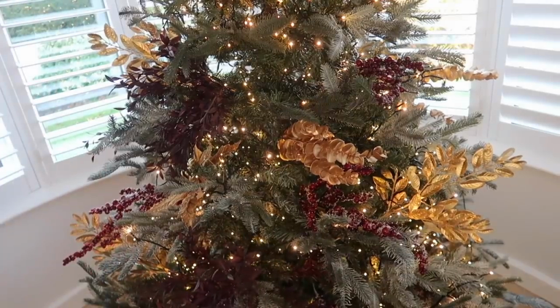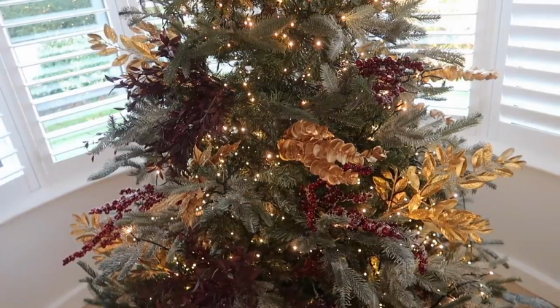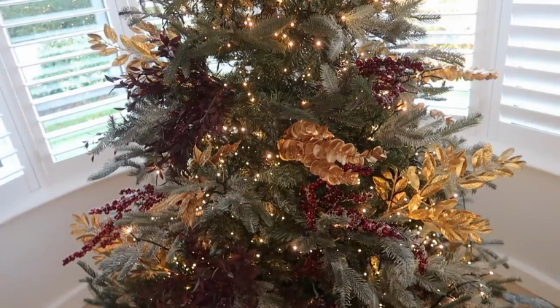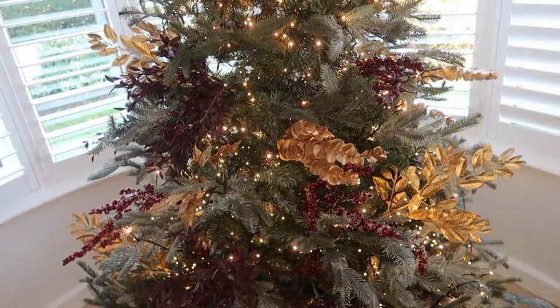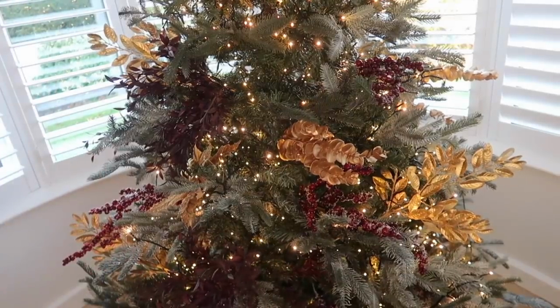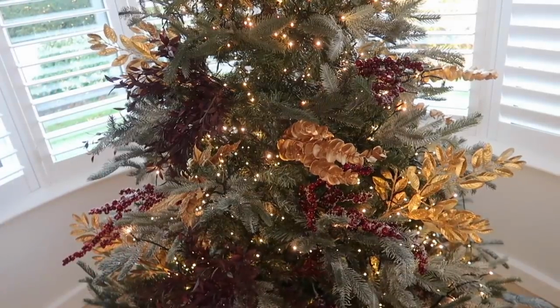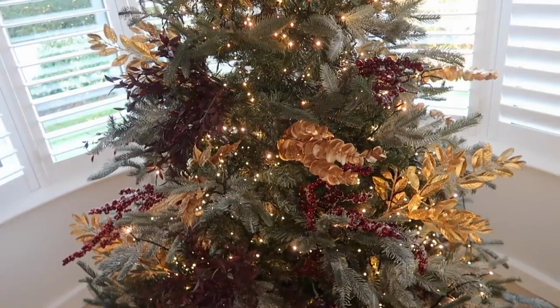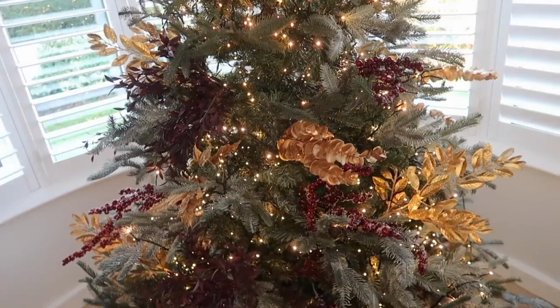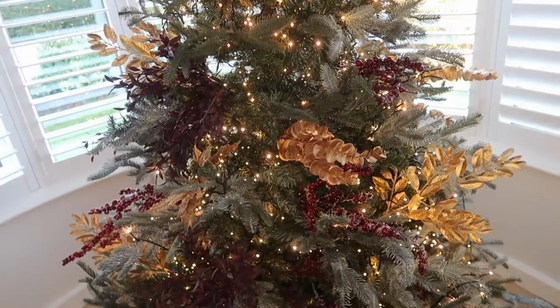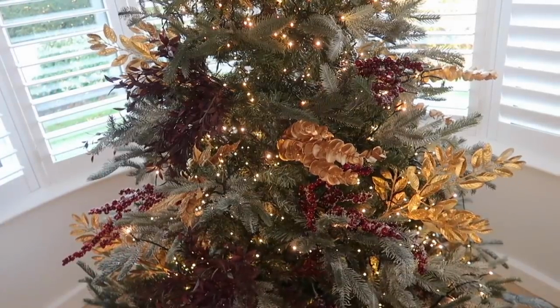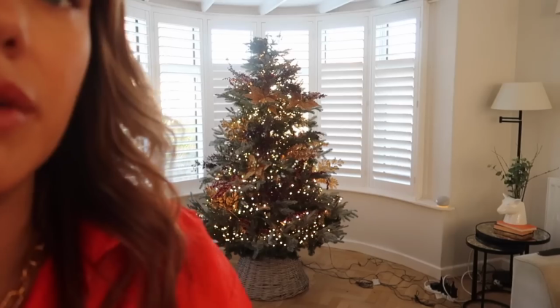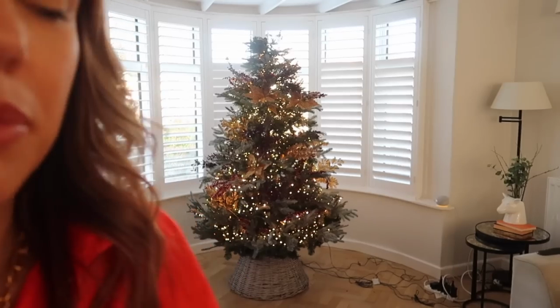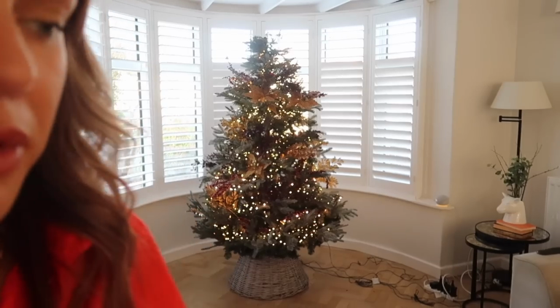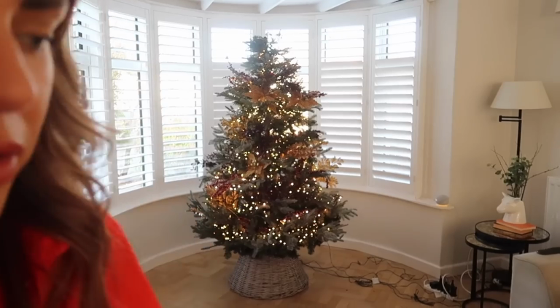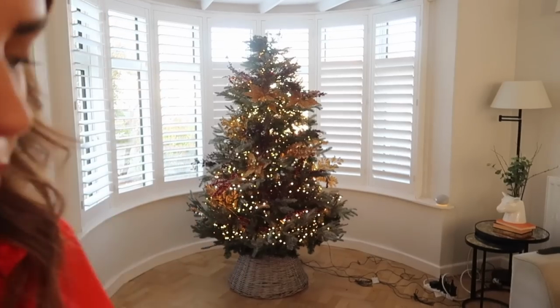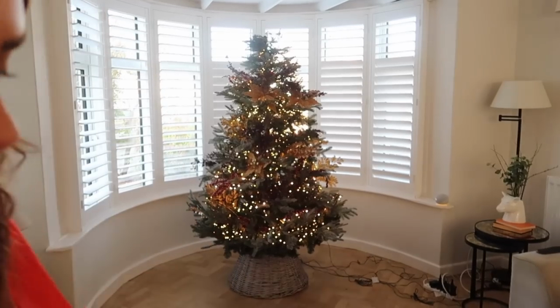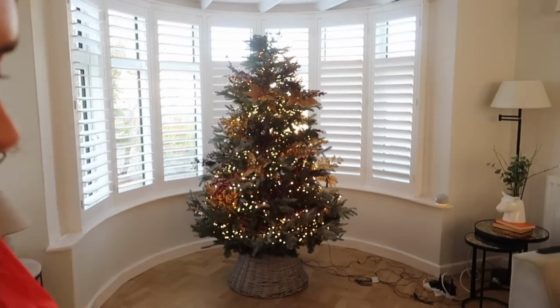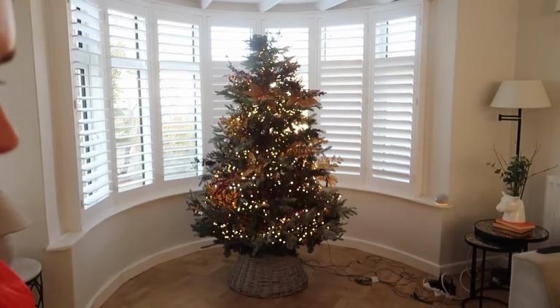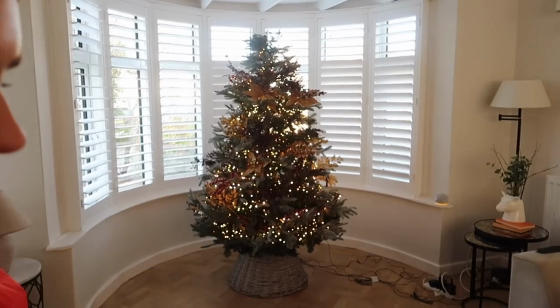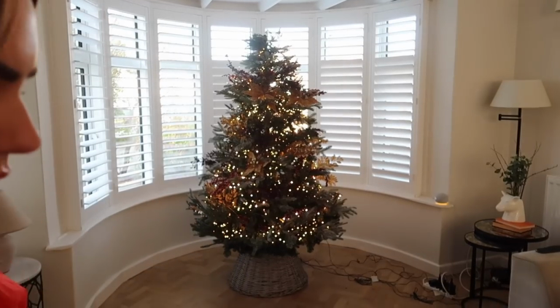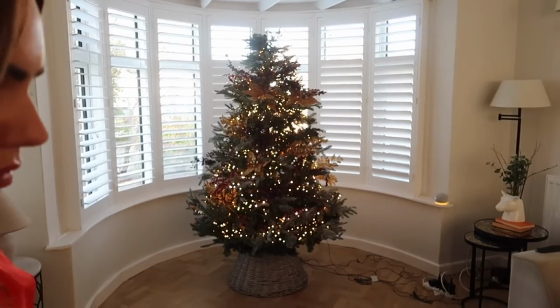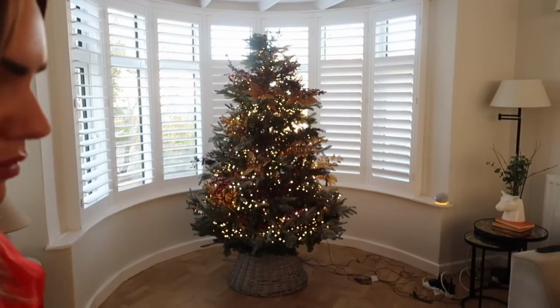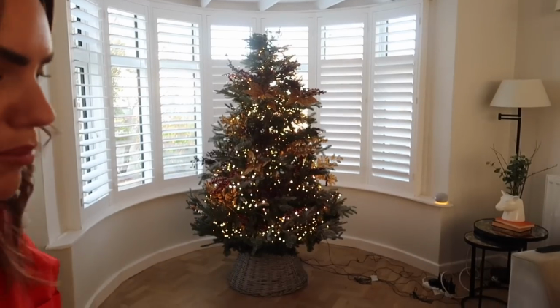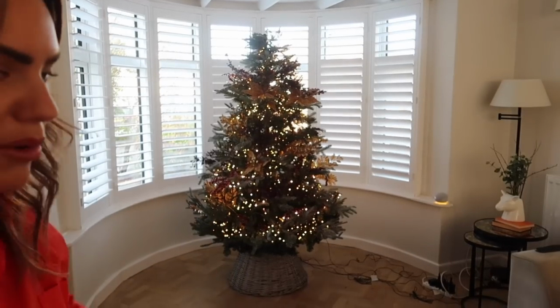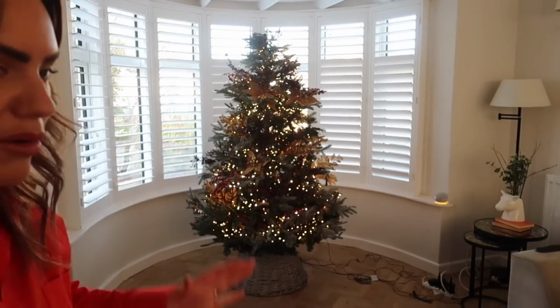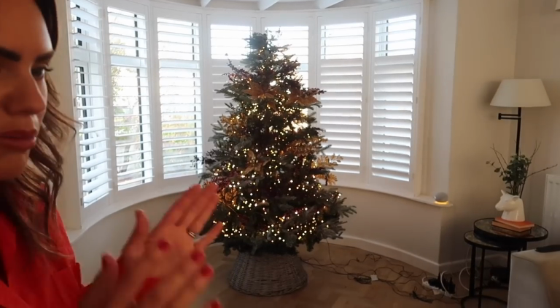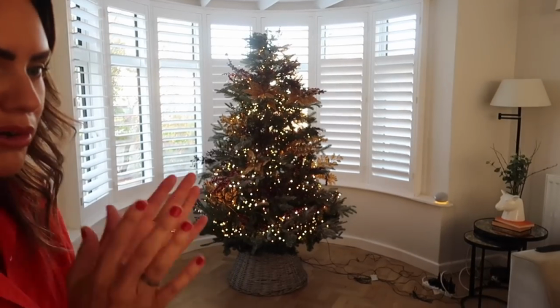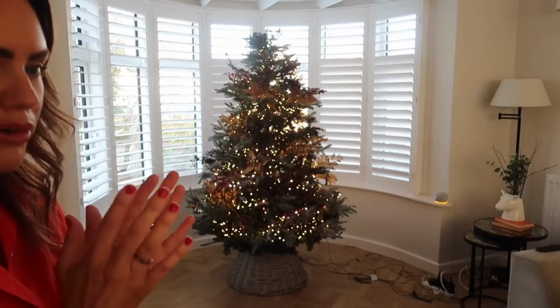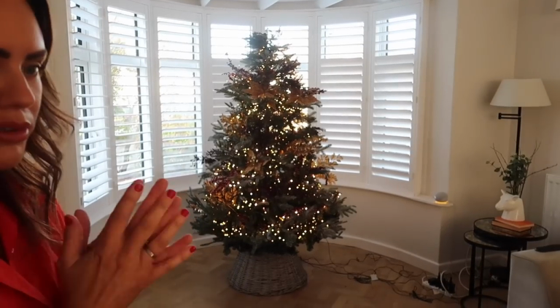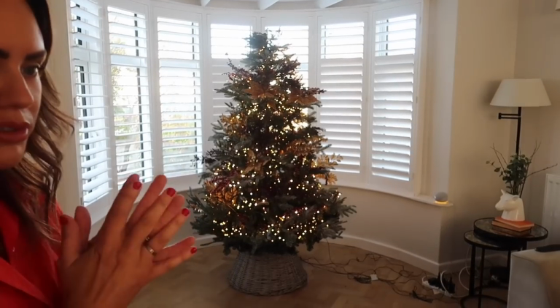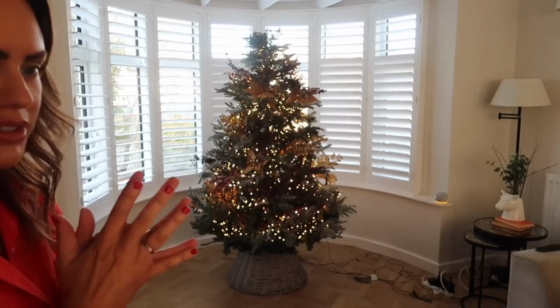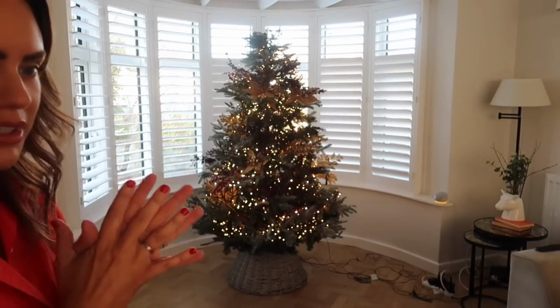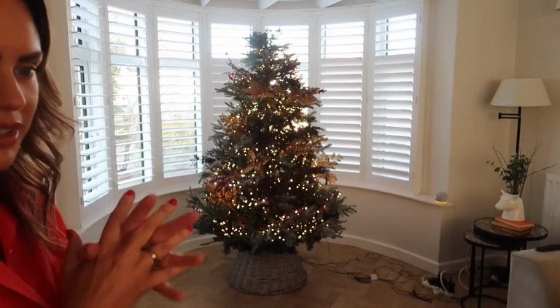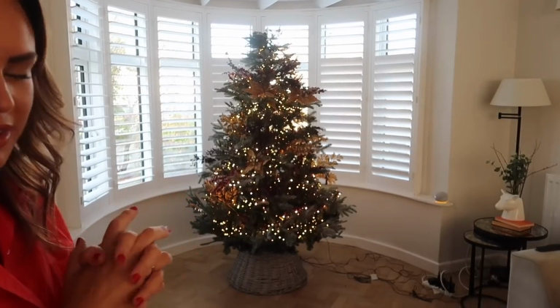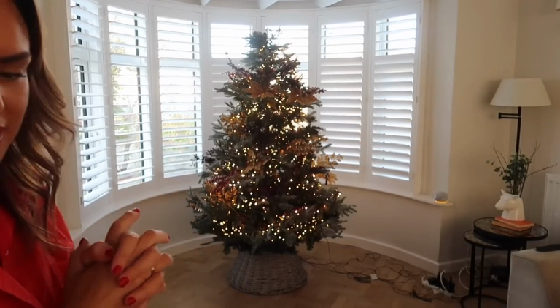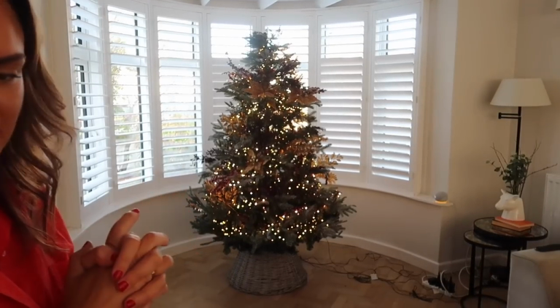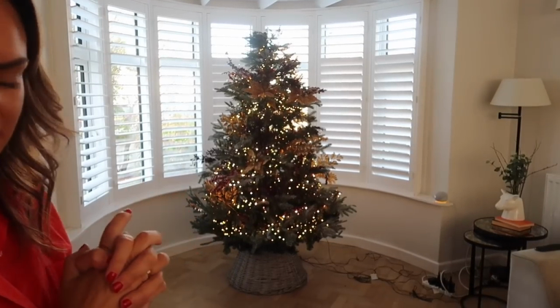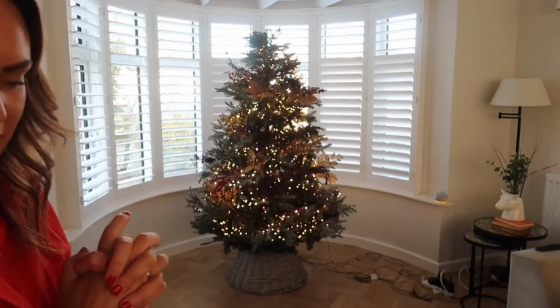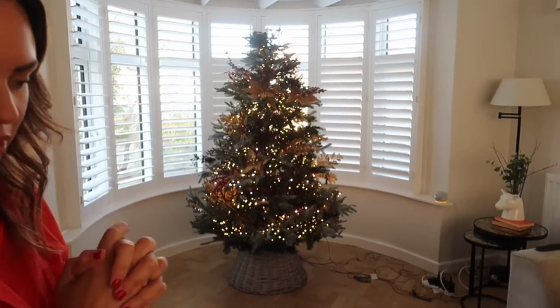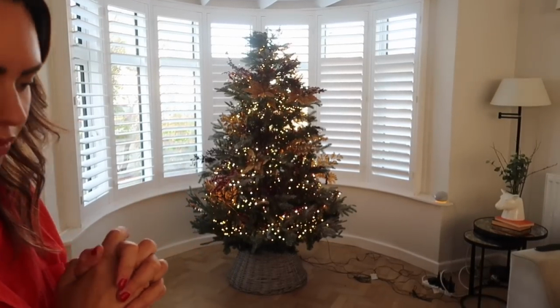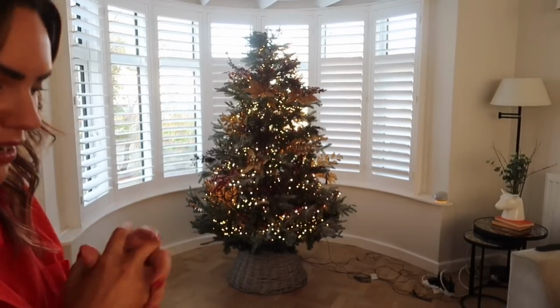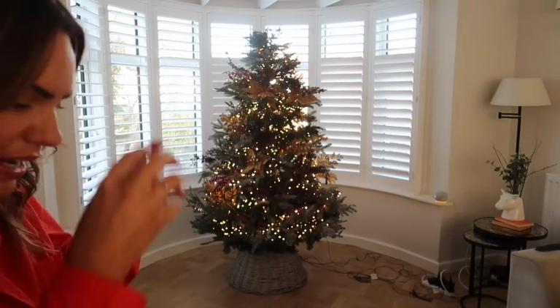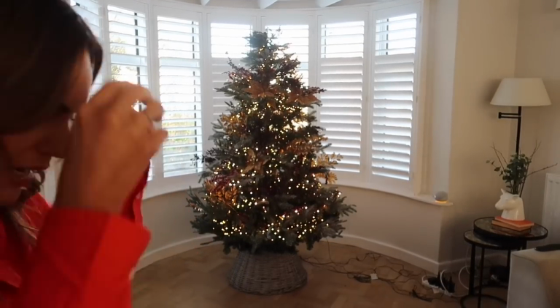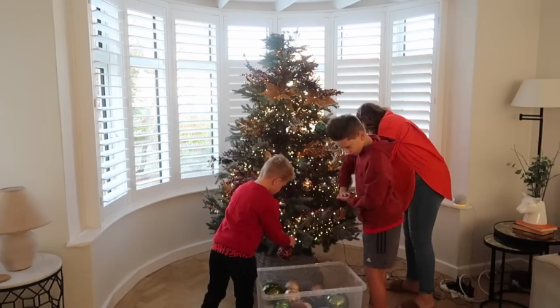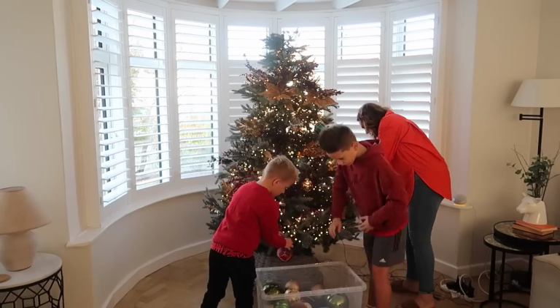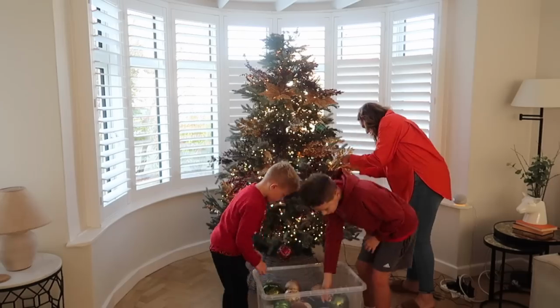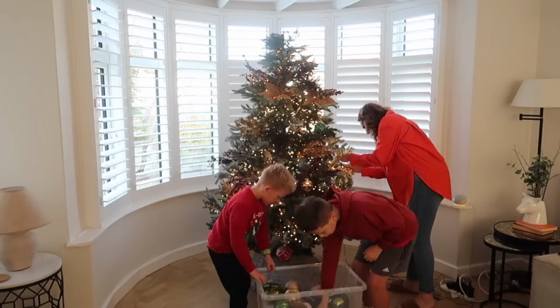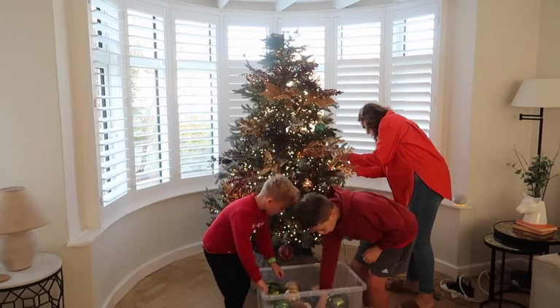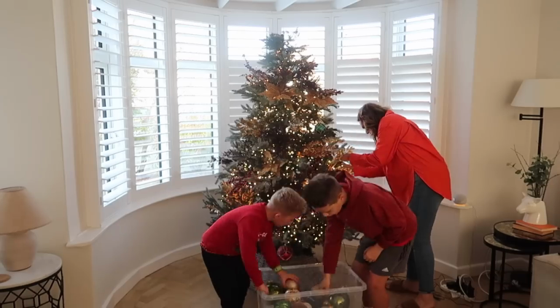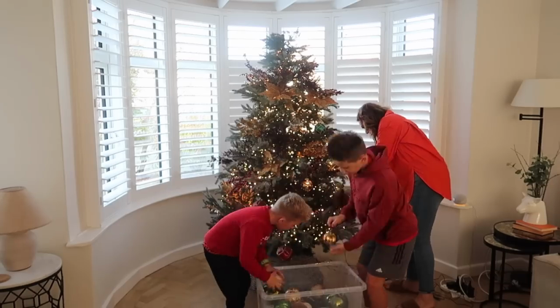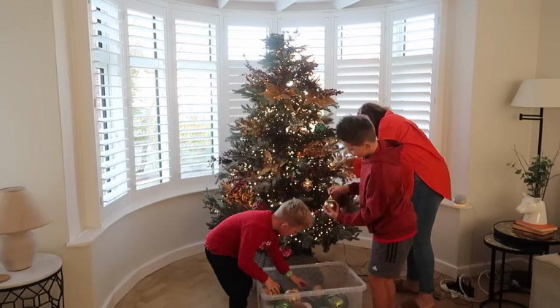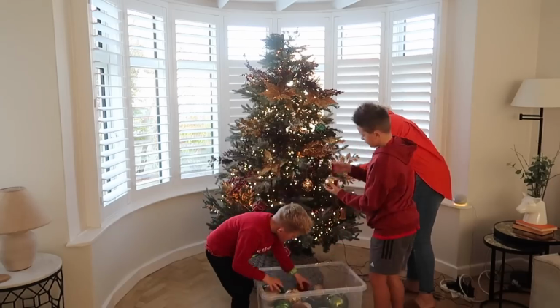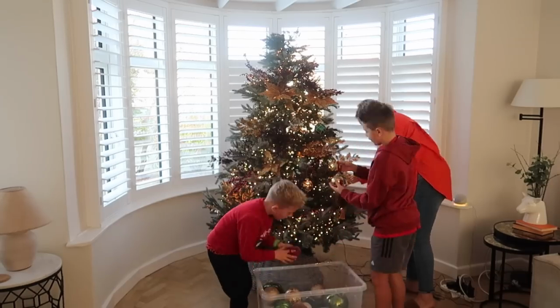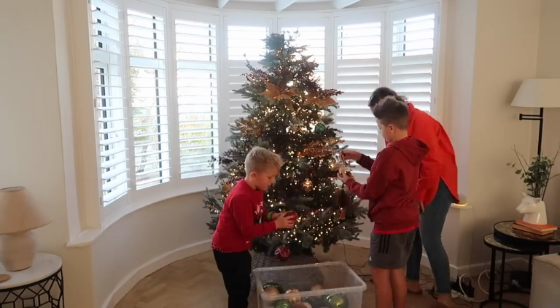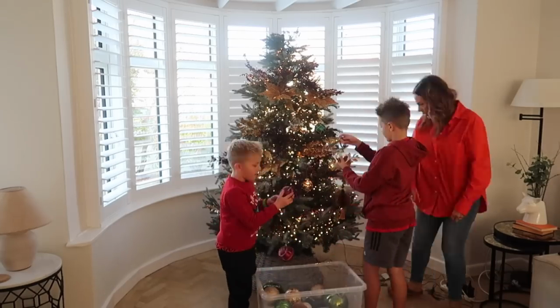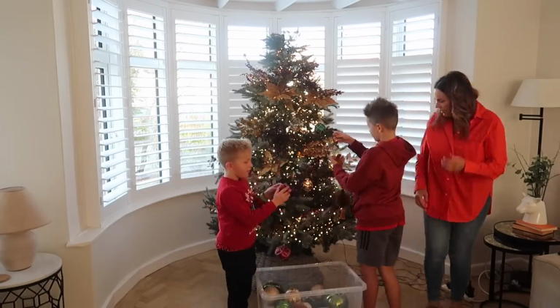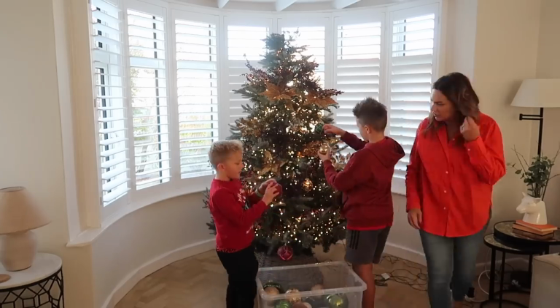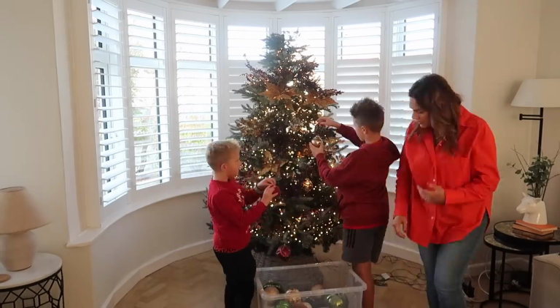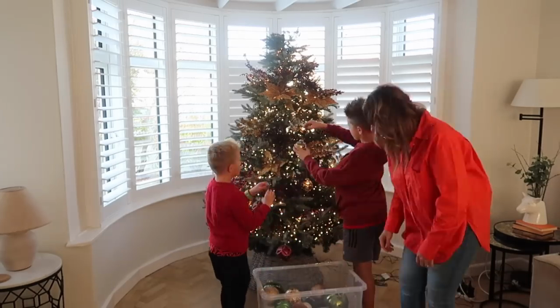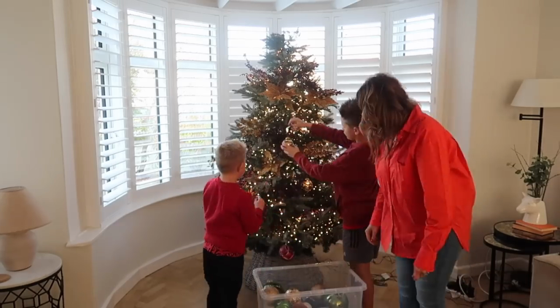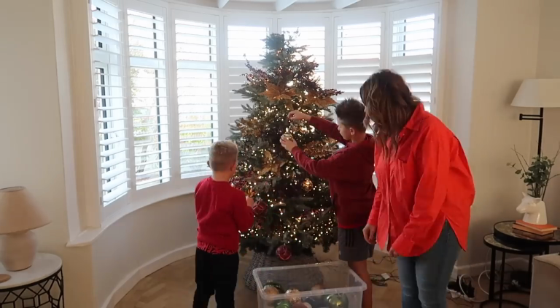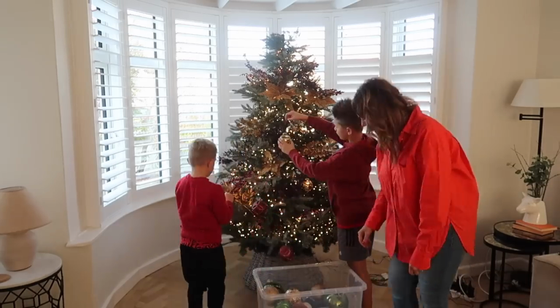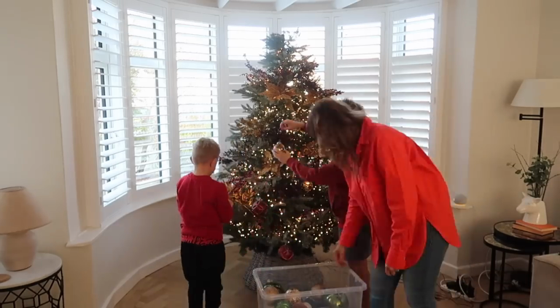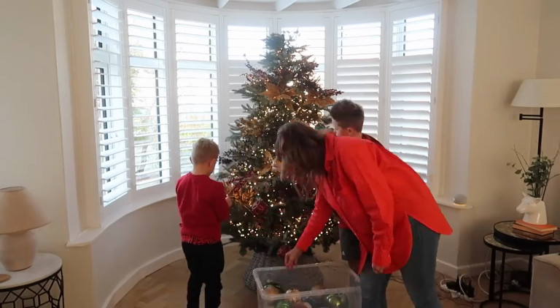Right, boys, ready? It's time for baubles - let's go!